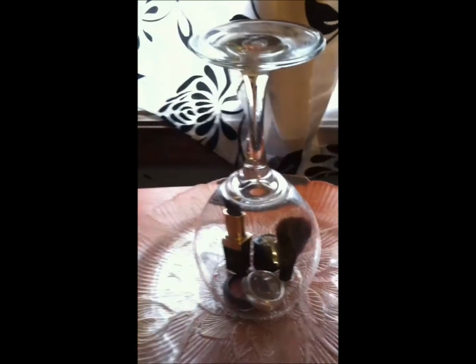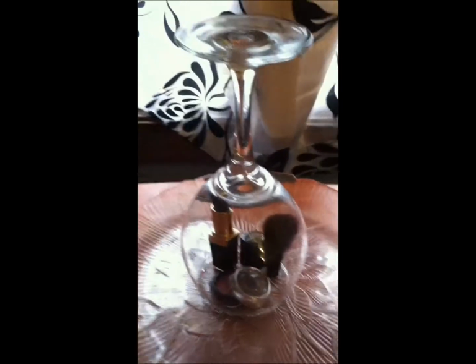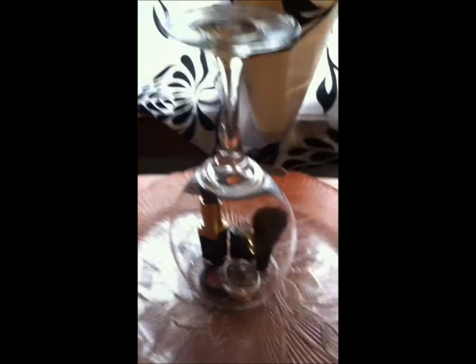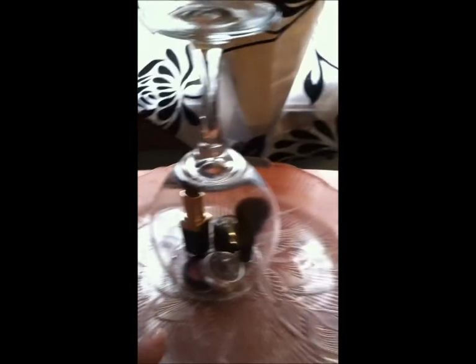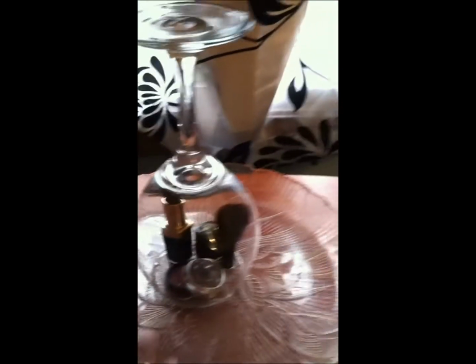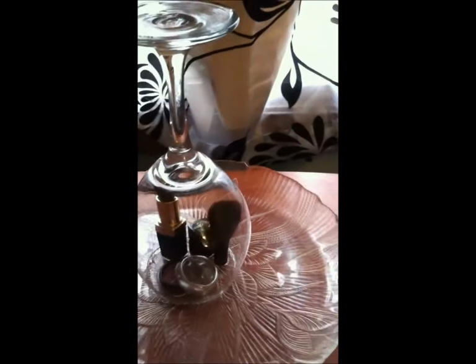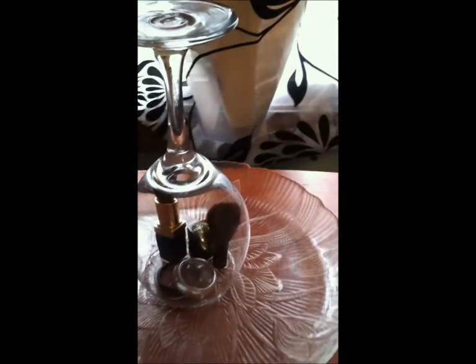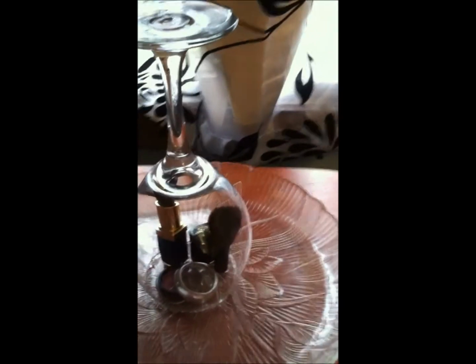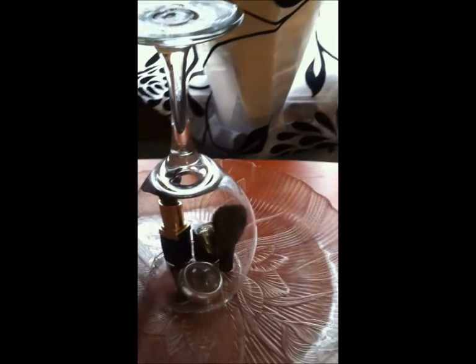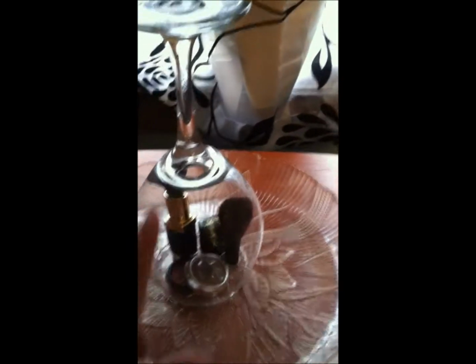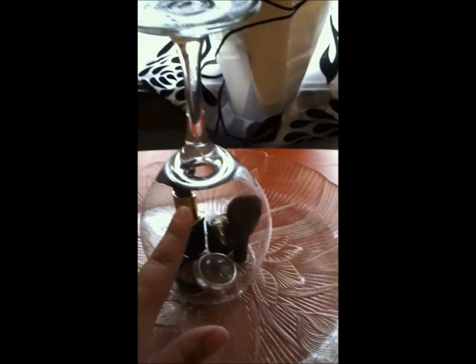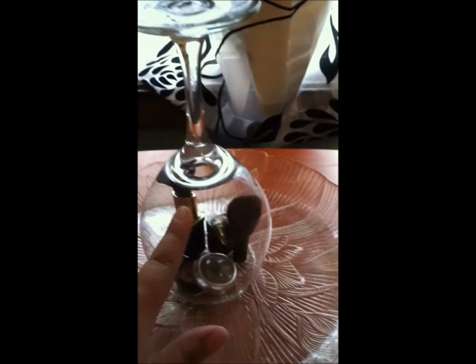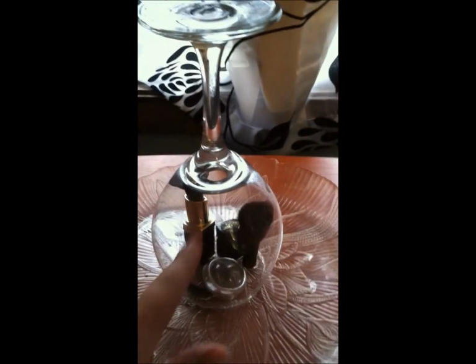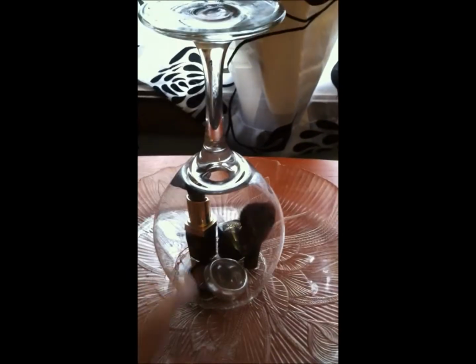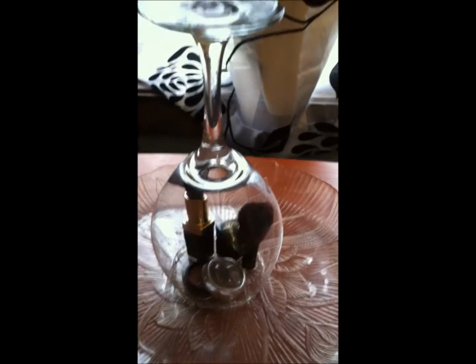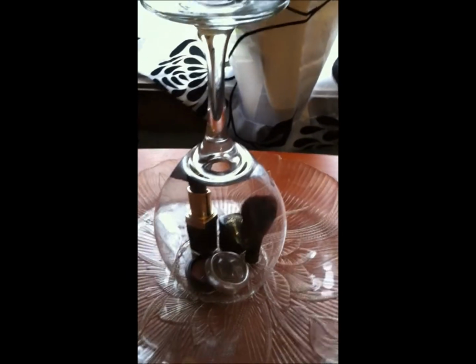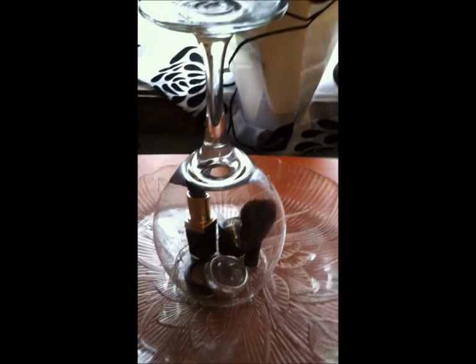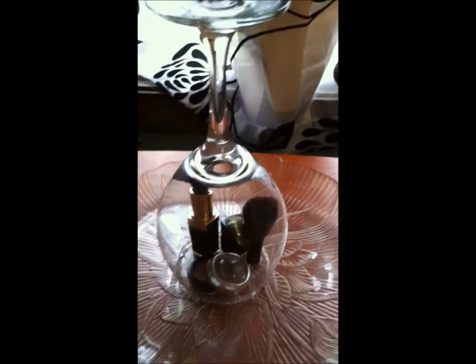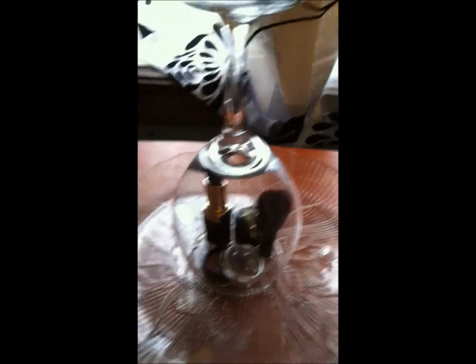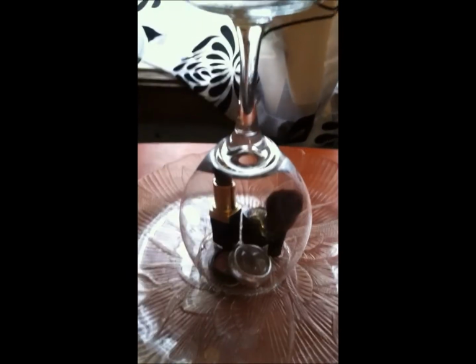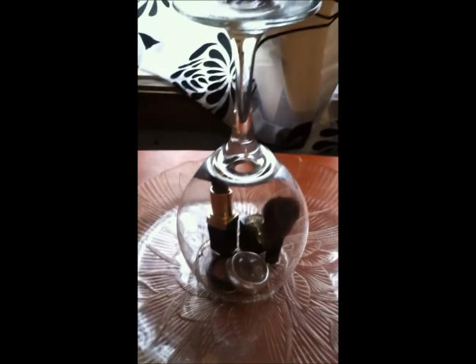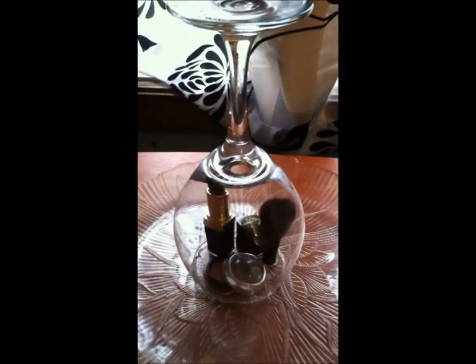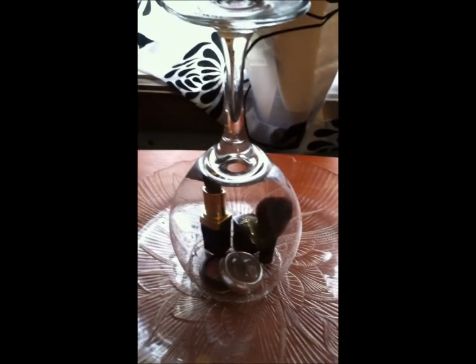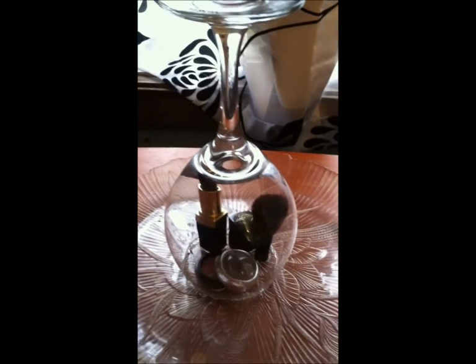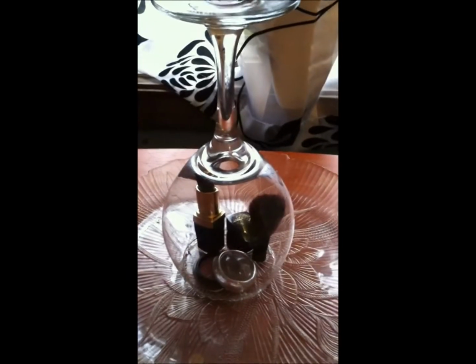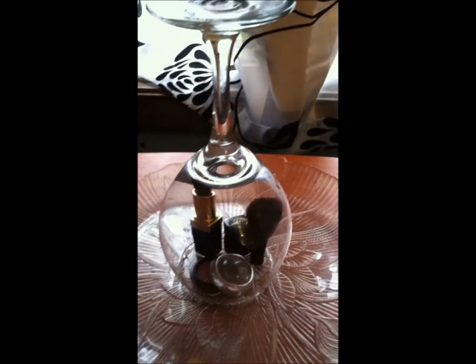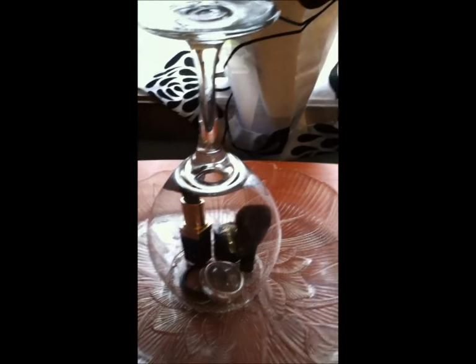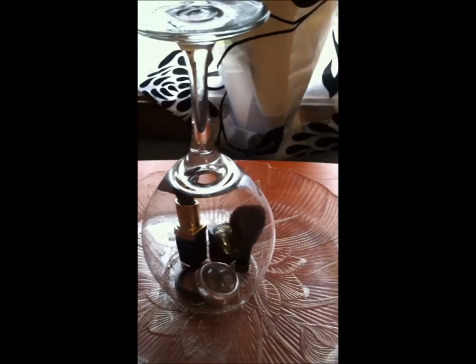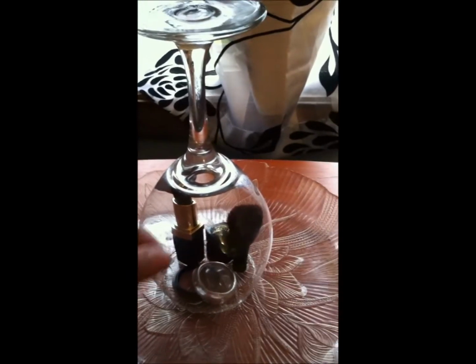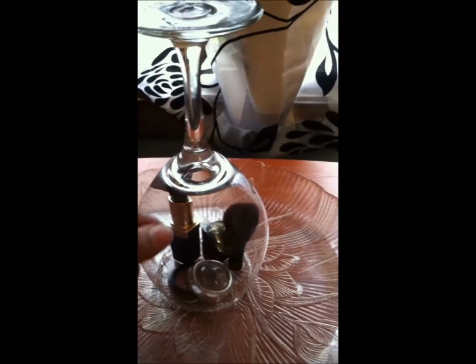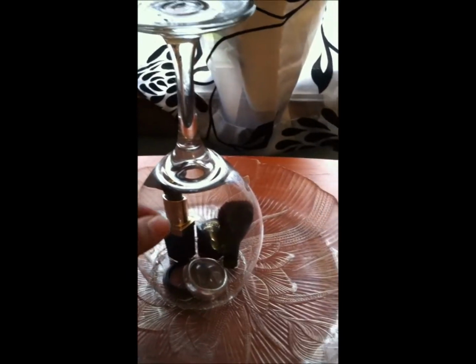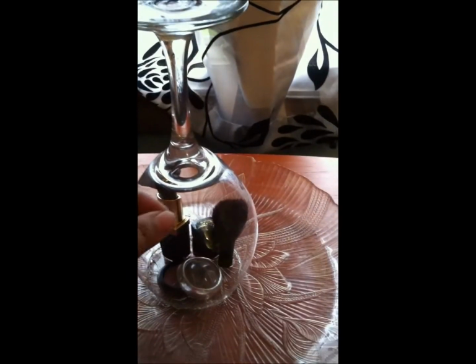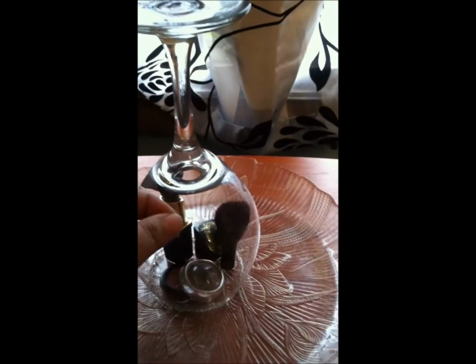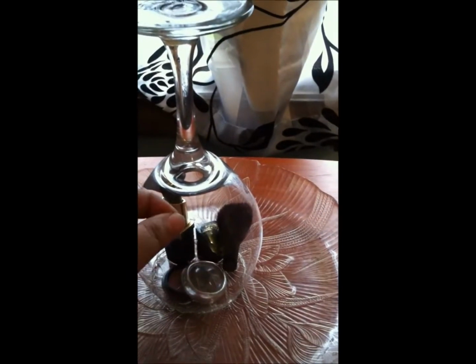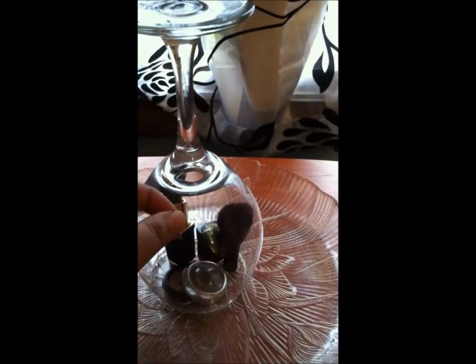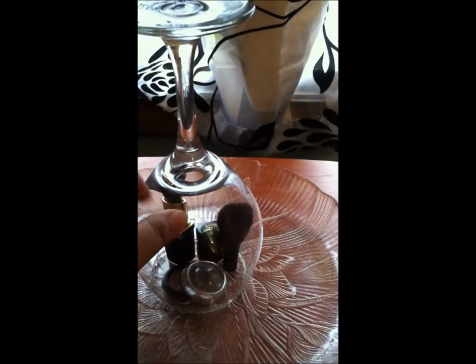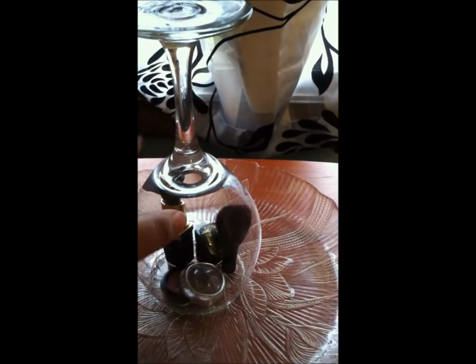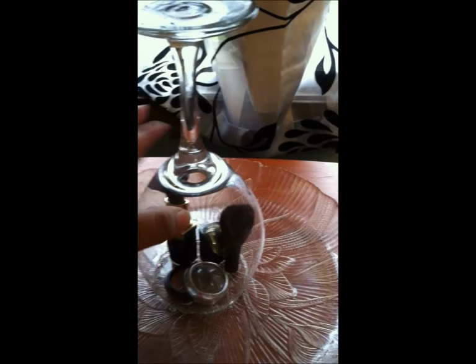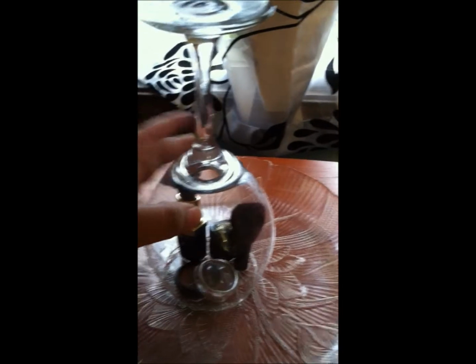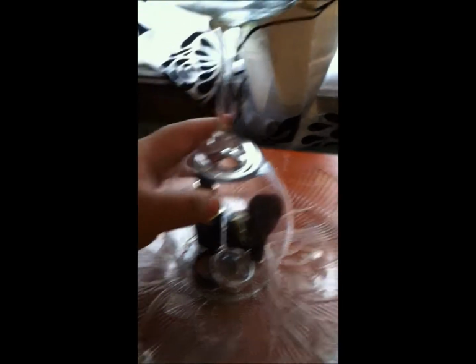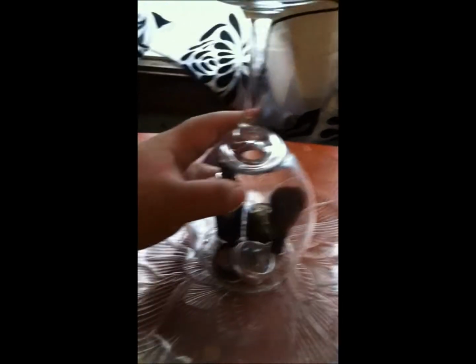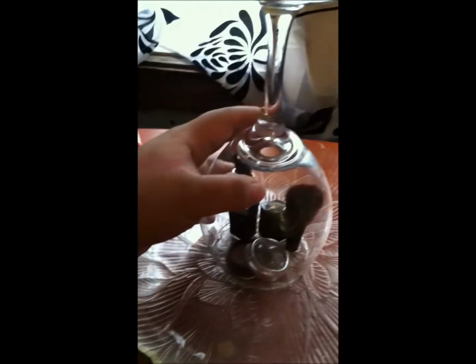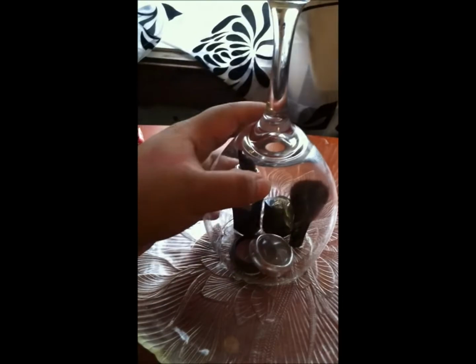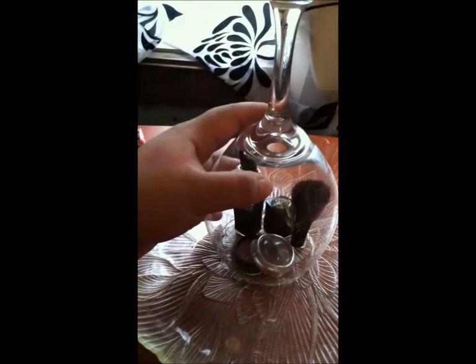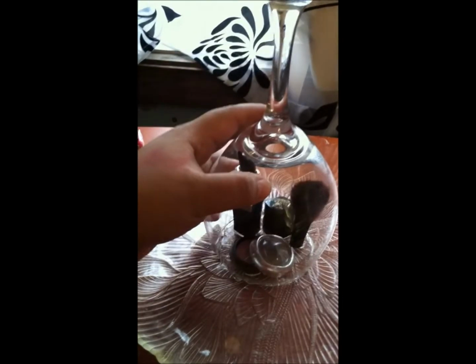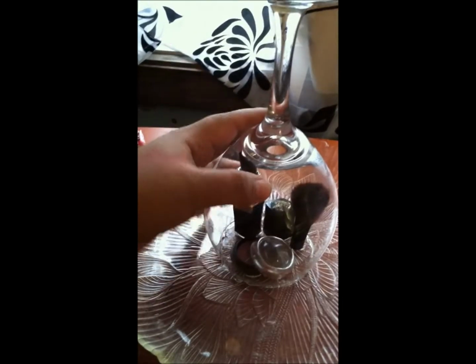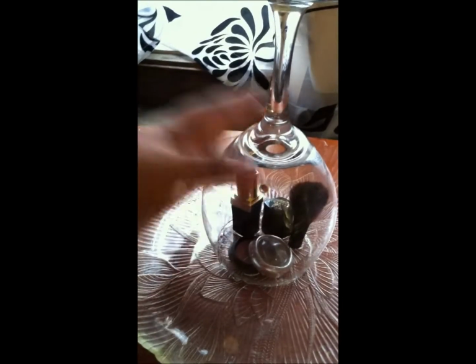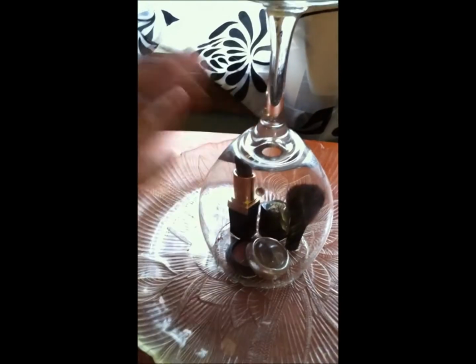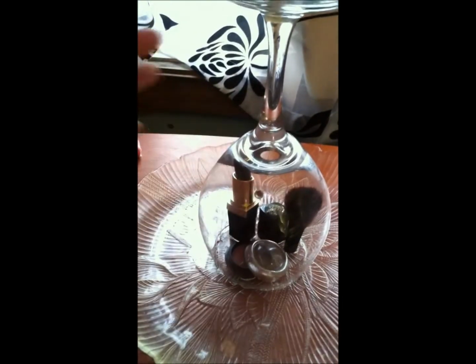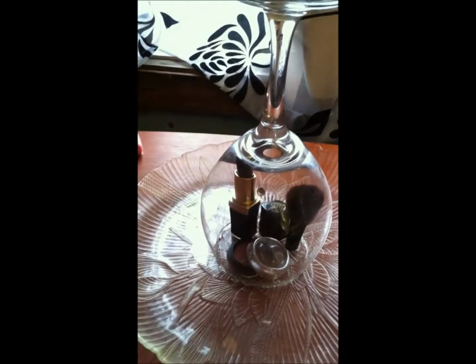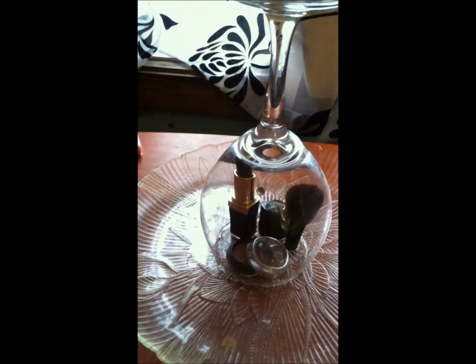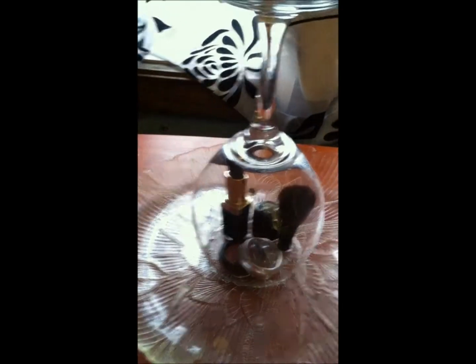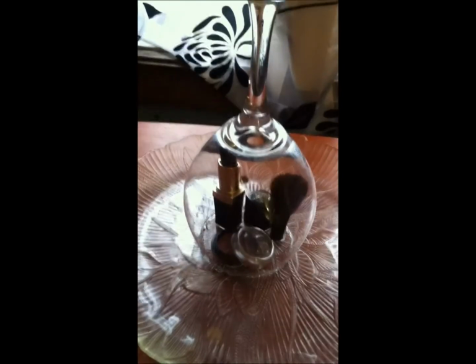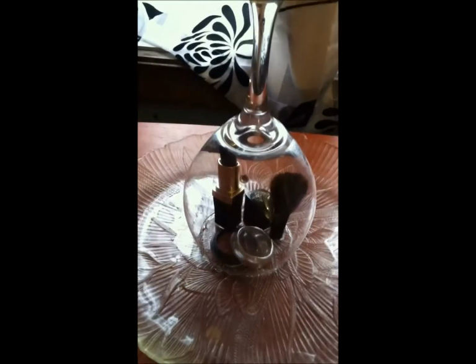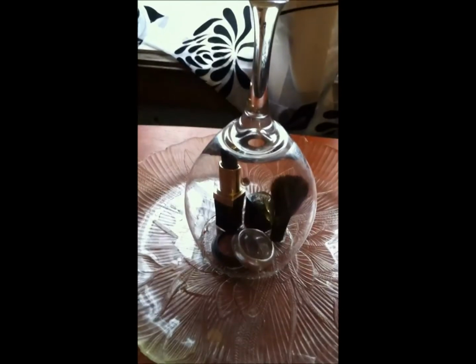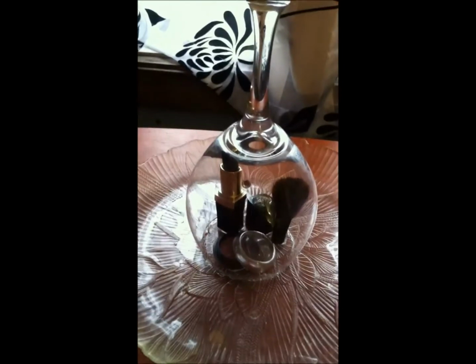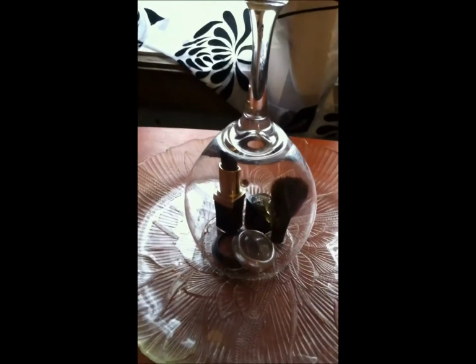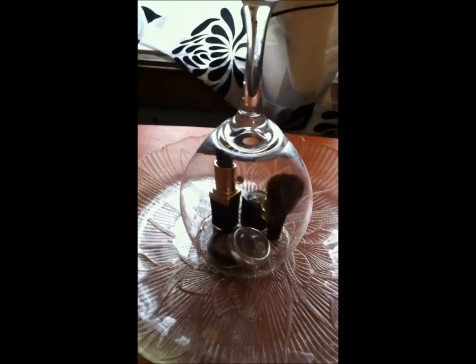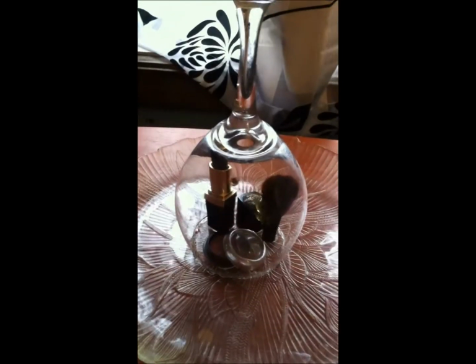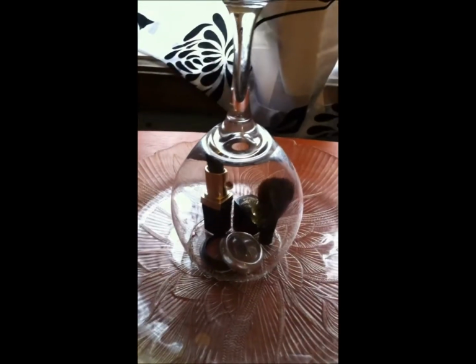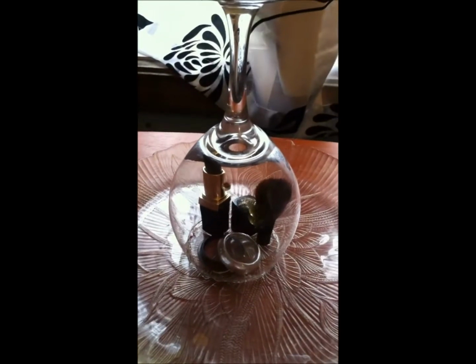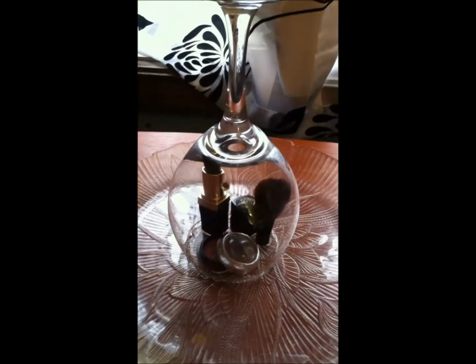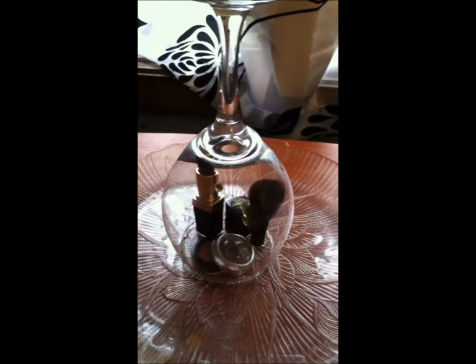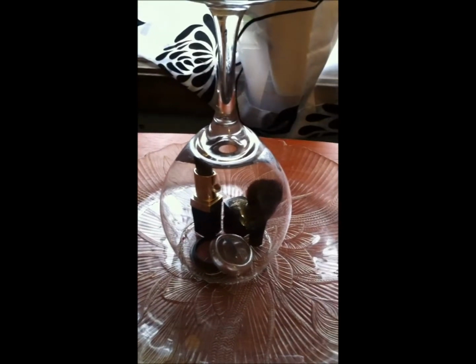My niece is going to help me place them around the cup.